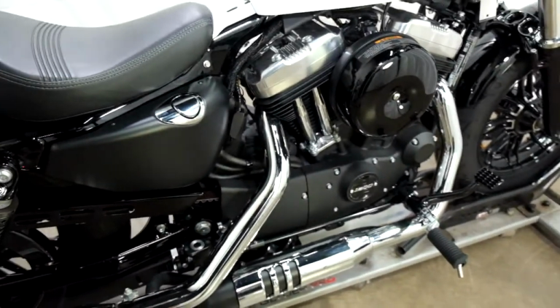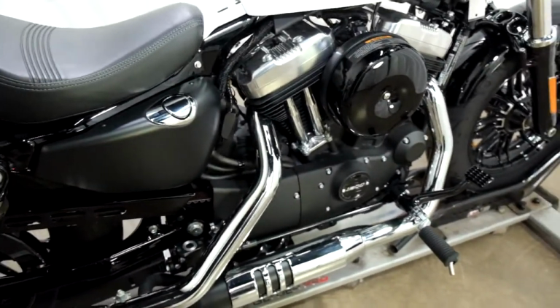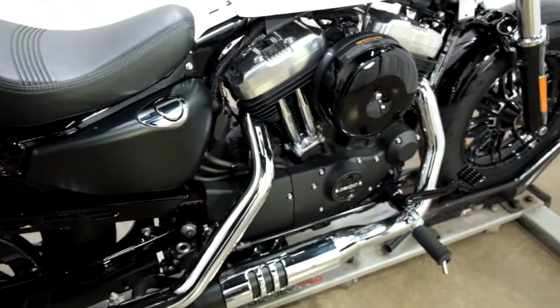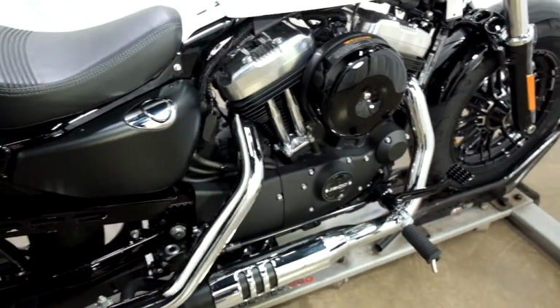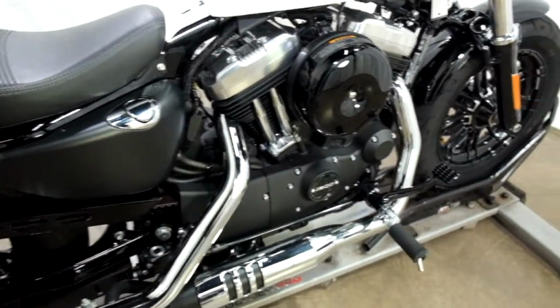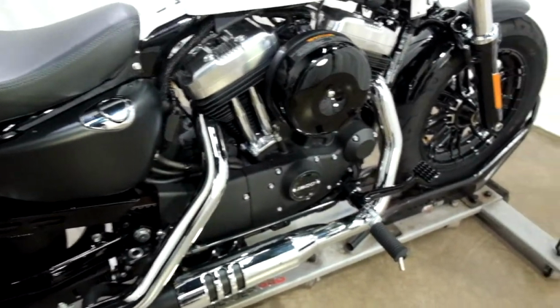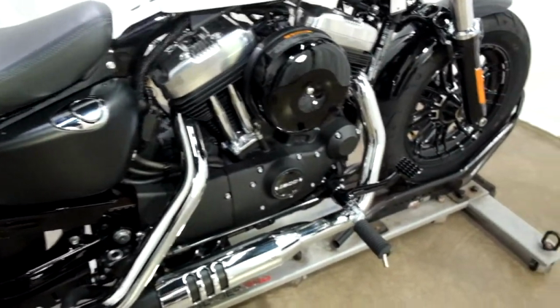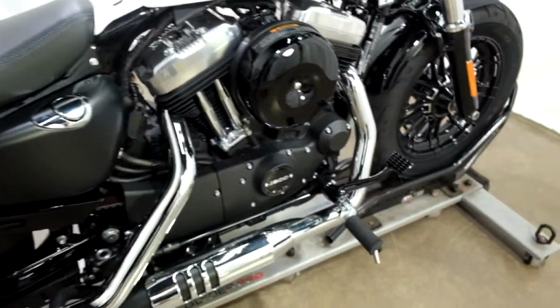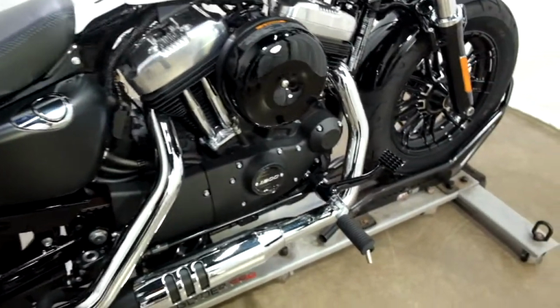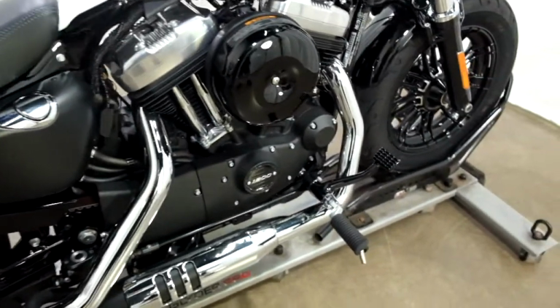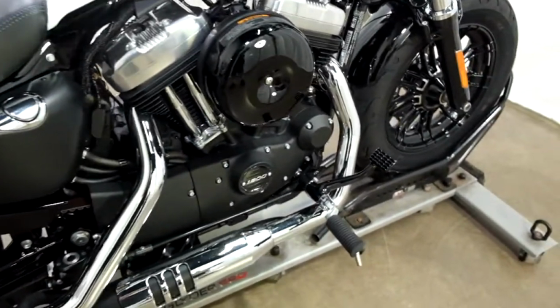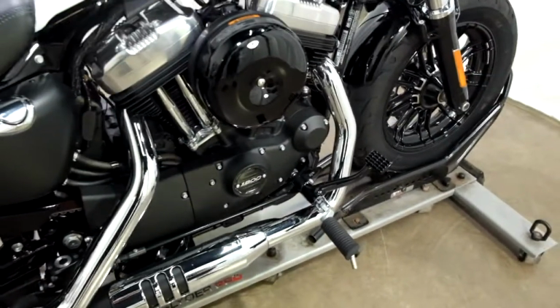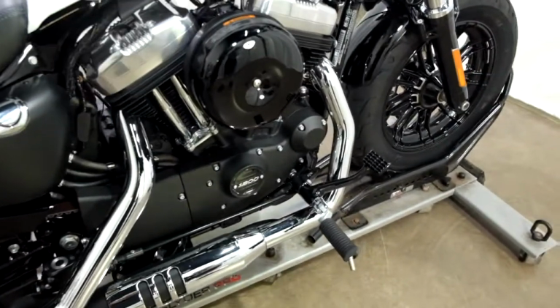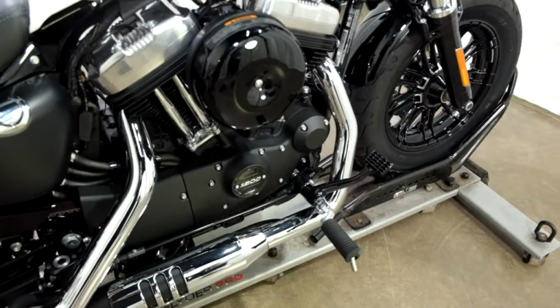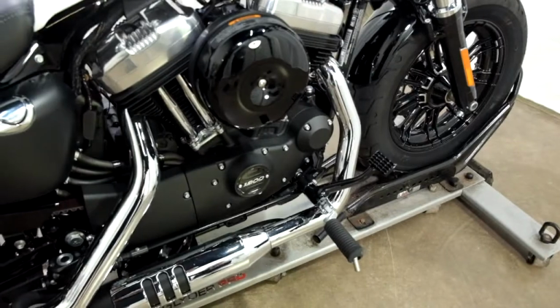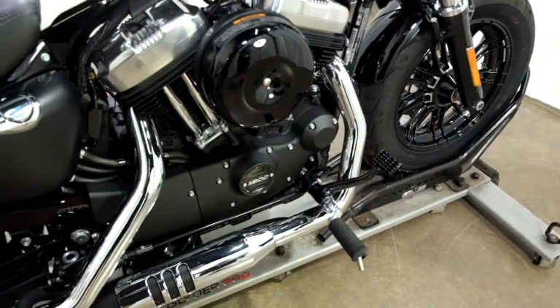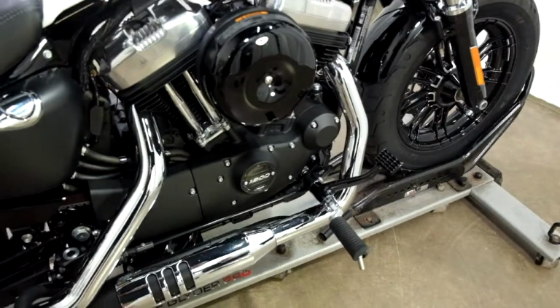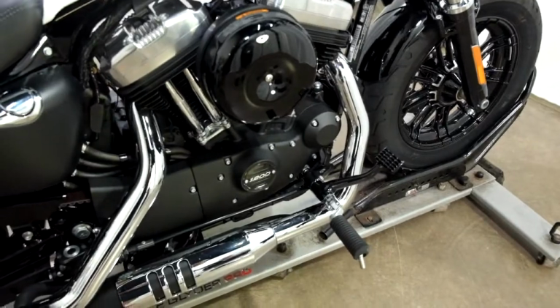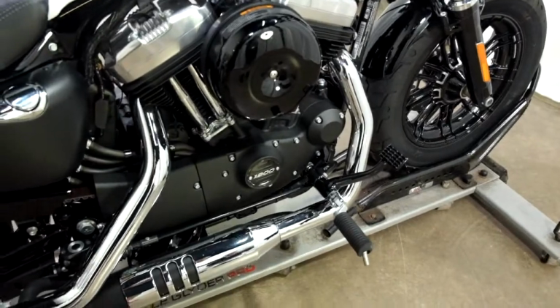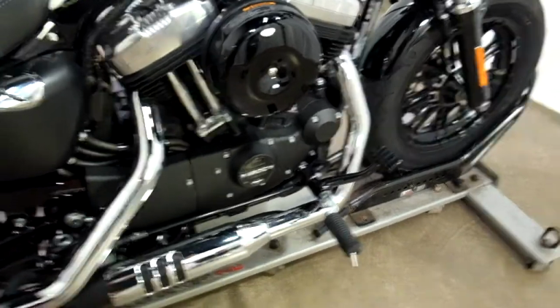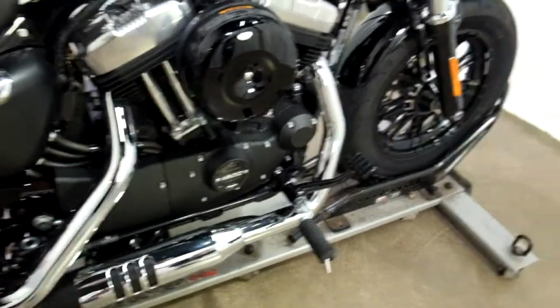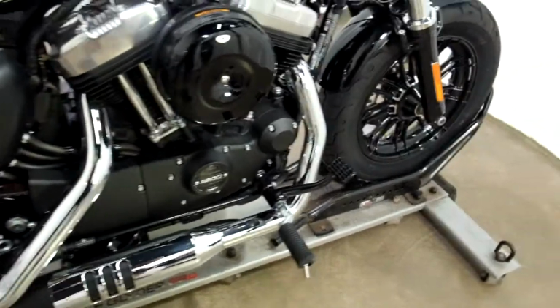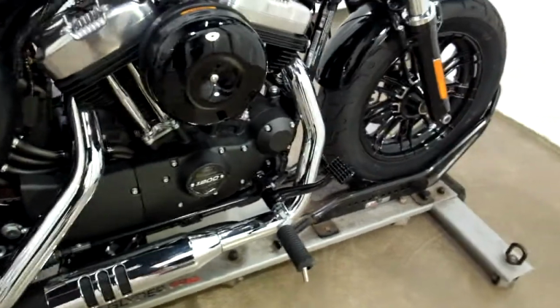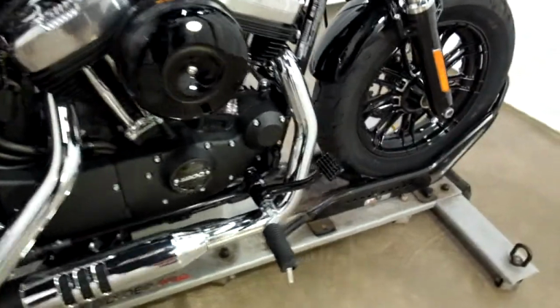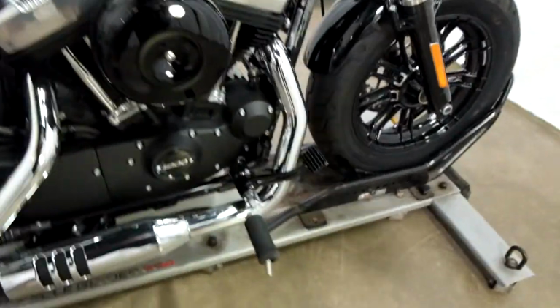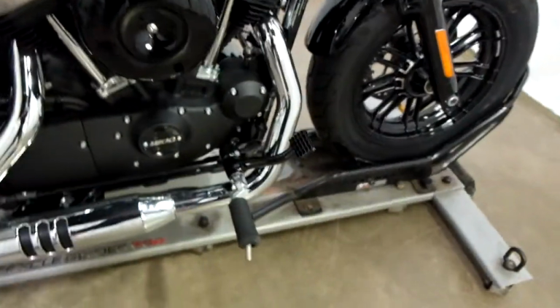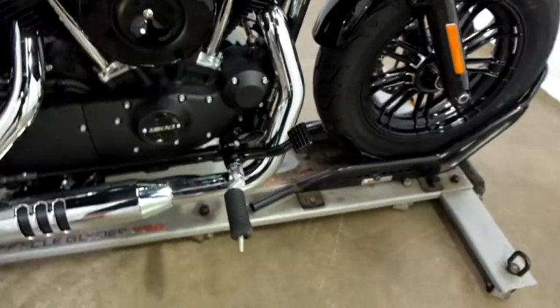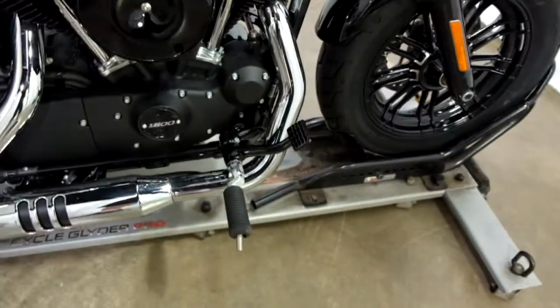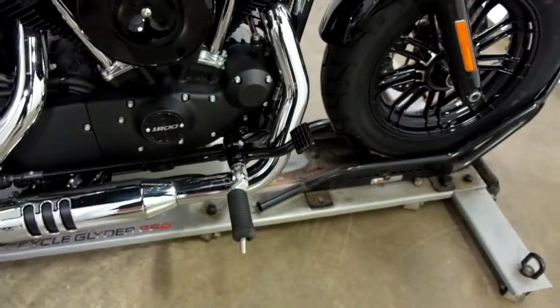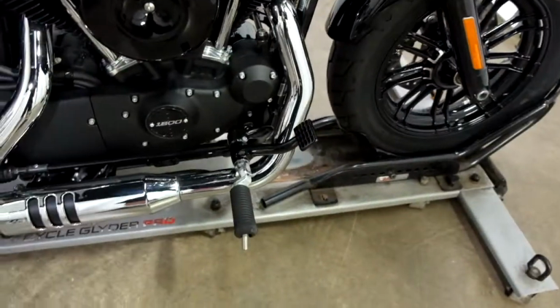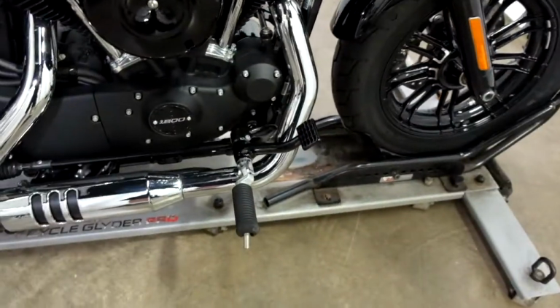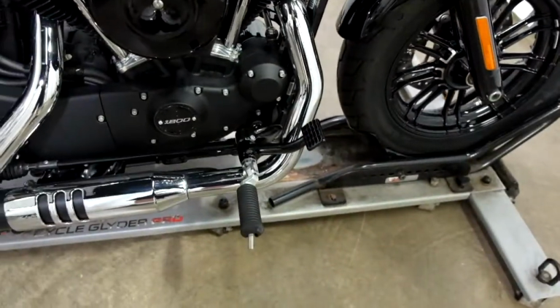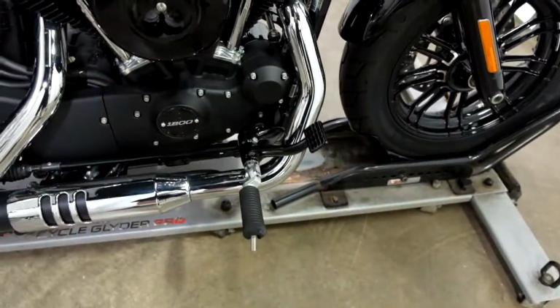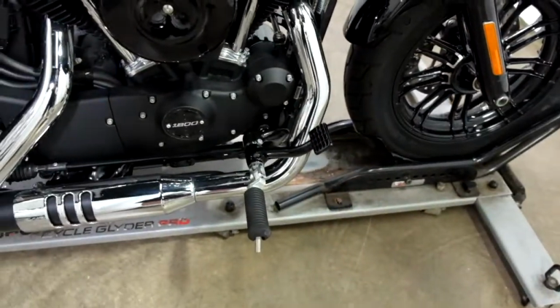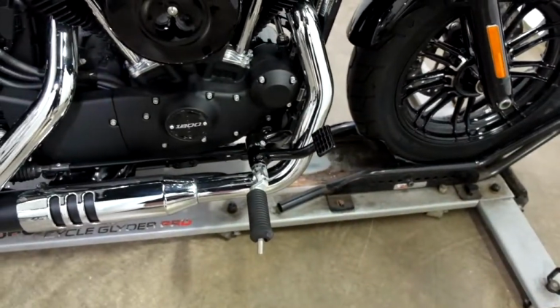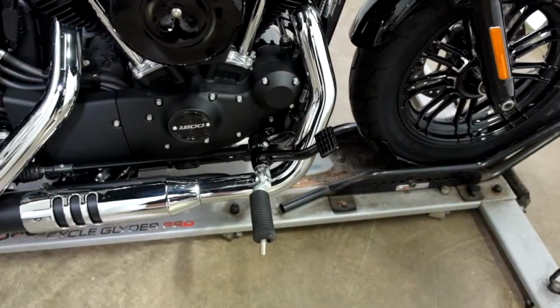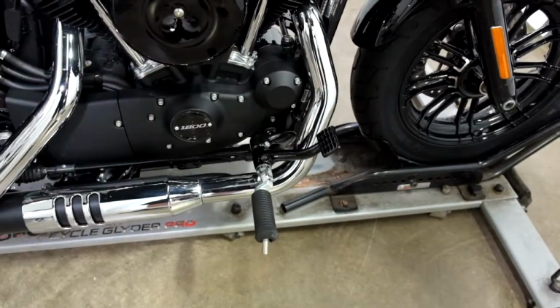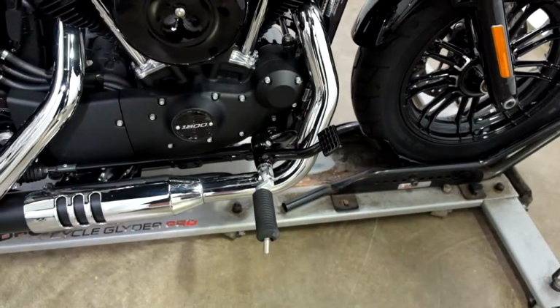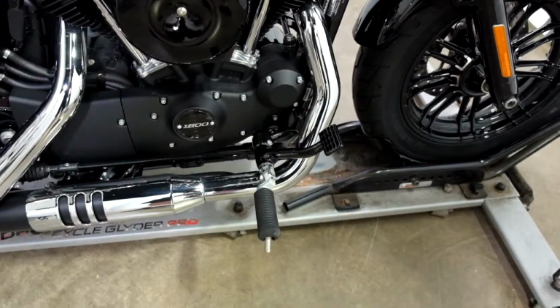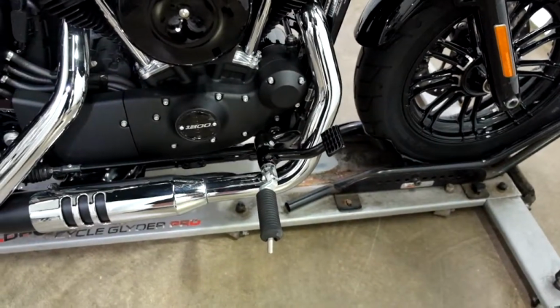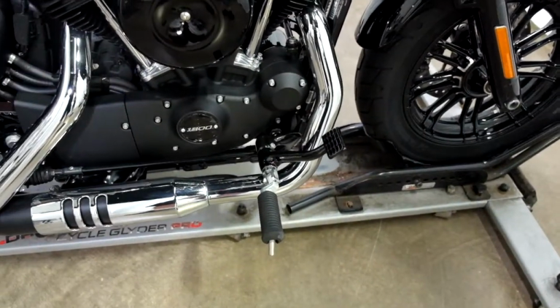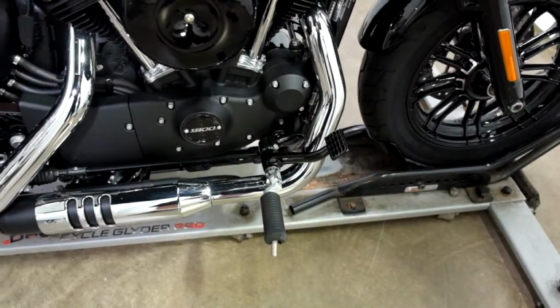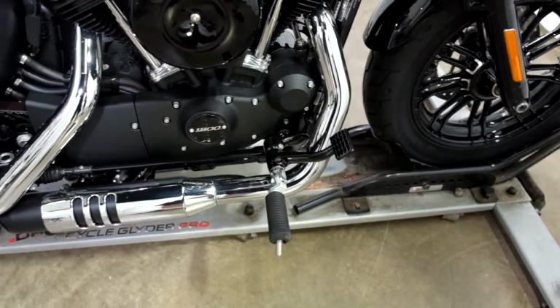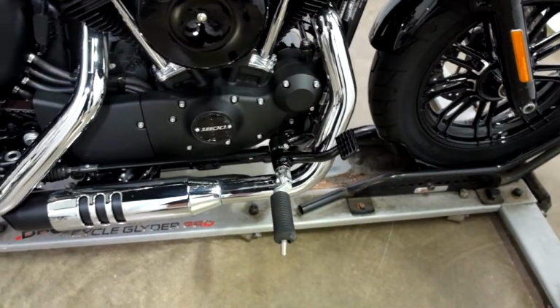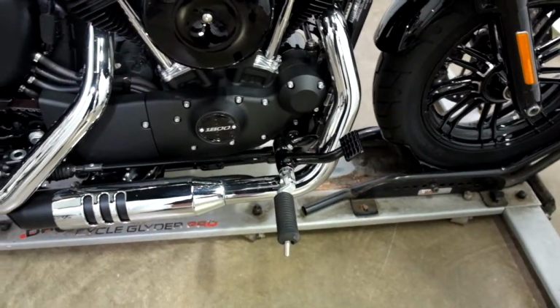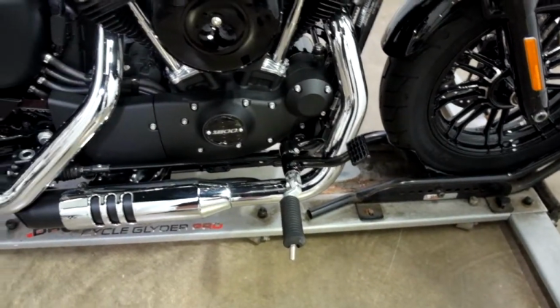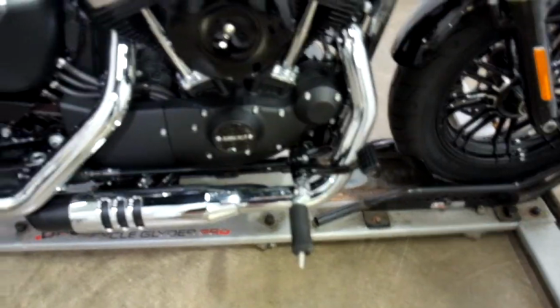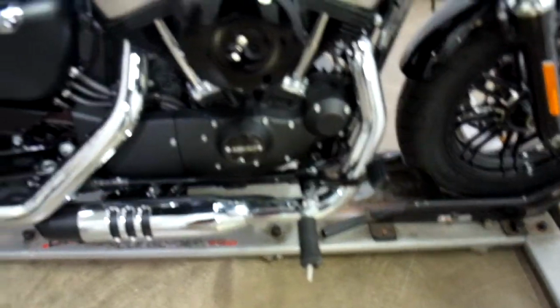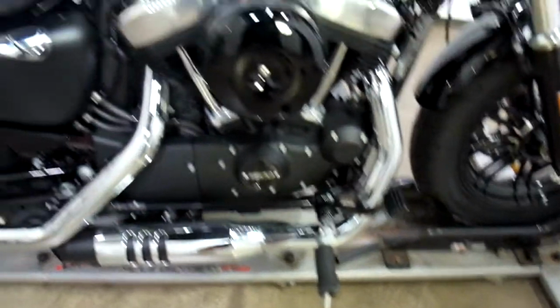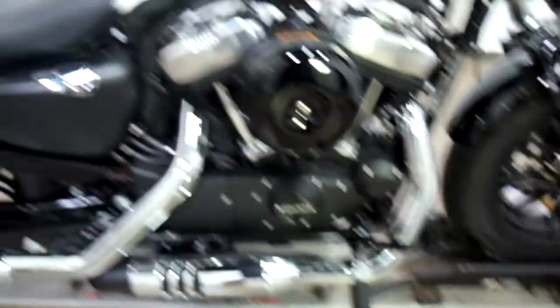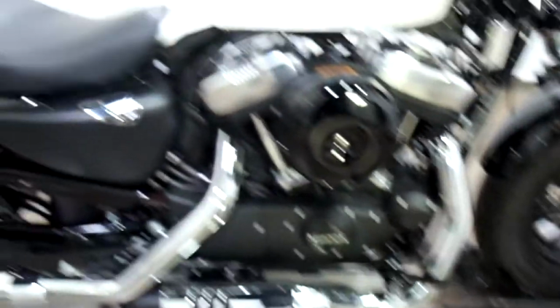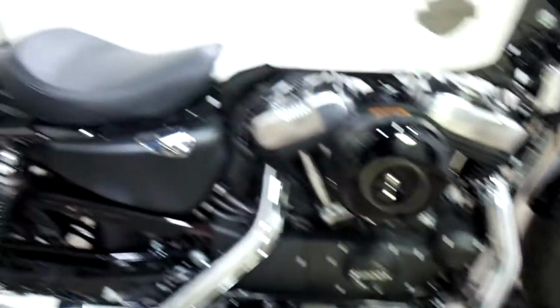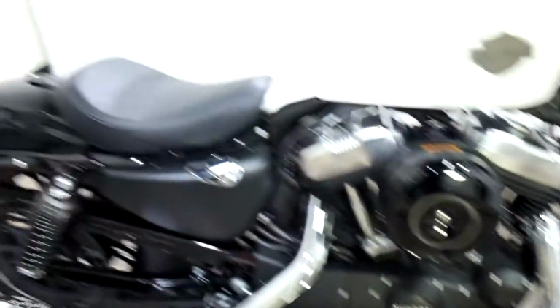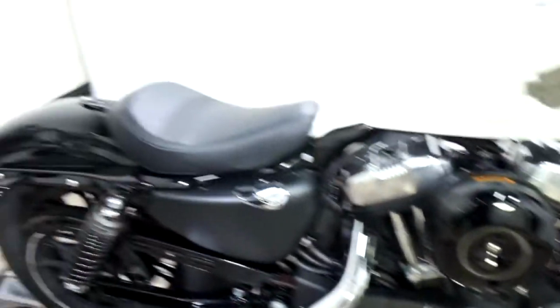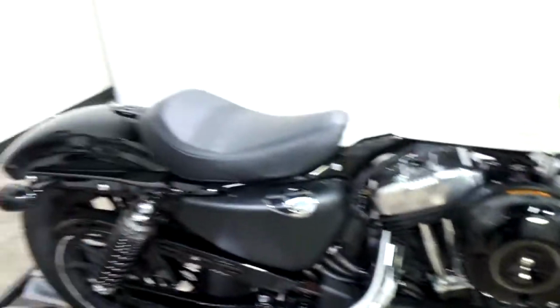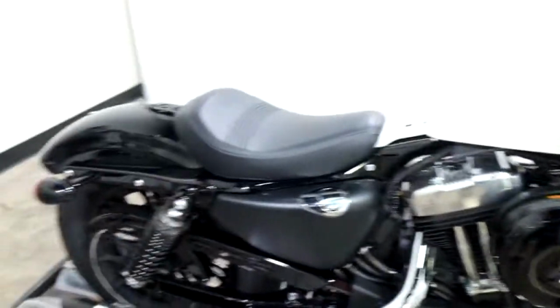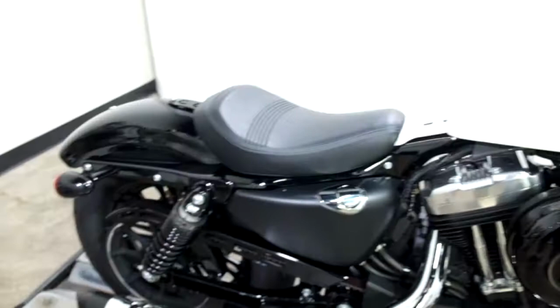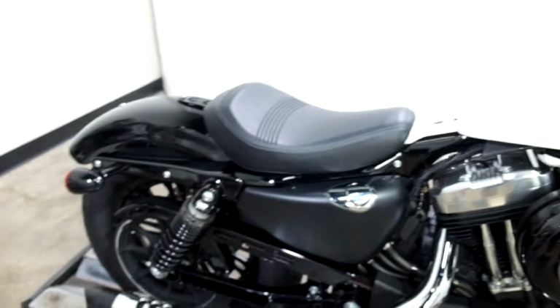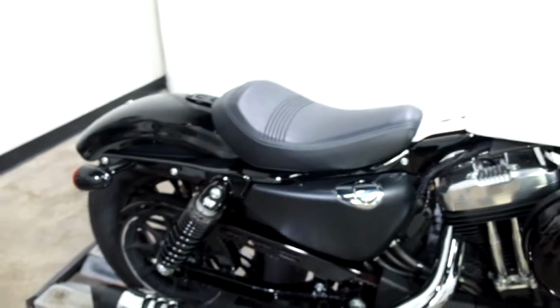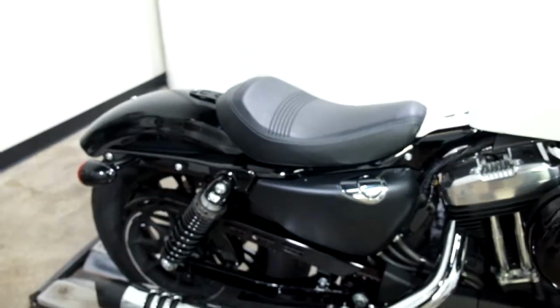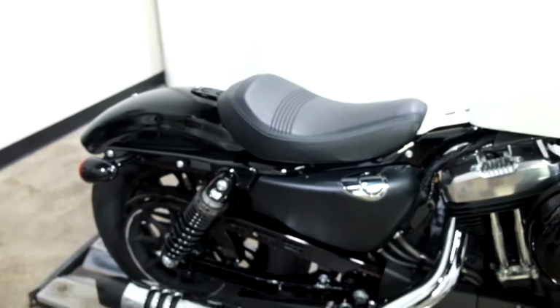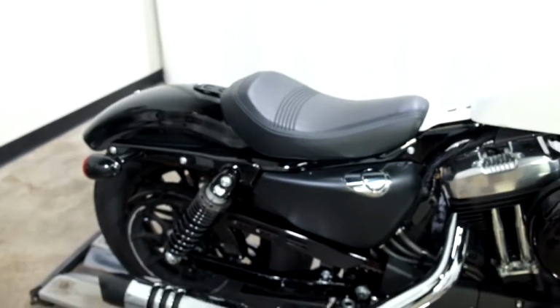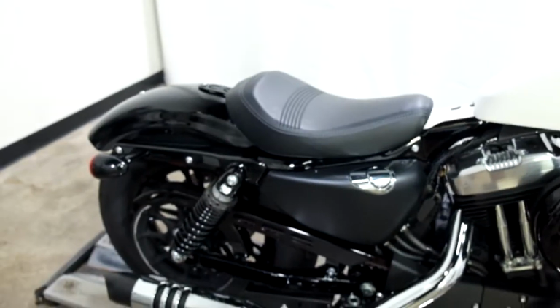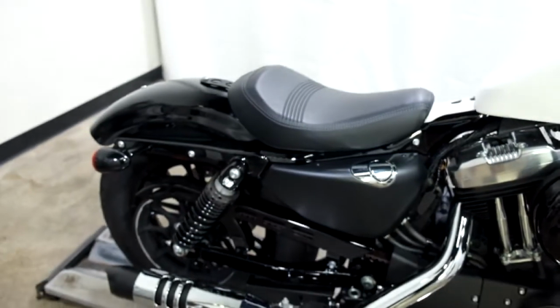Comes with factory — actually, I'm sorry — those are forward controls, factory forward controls, along with a solo setup.